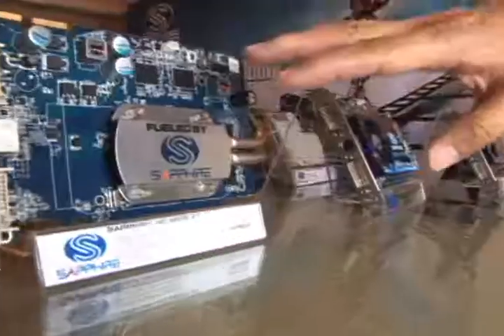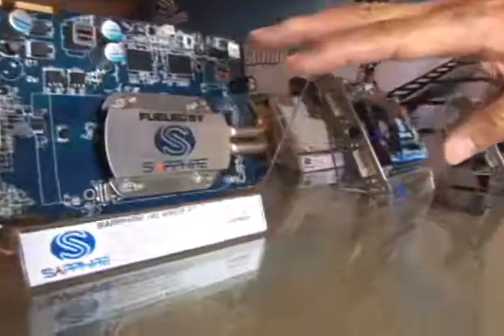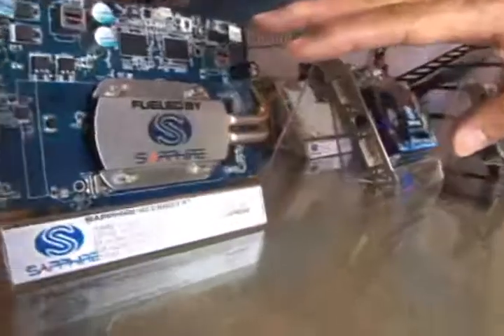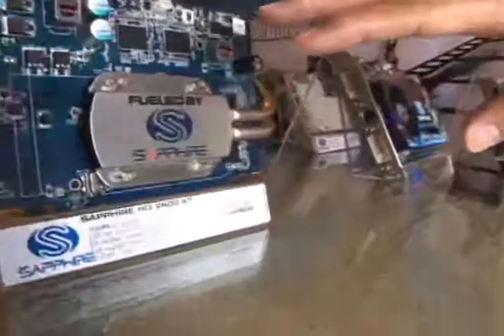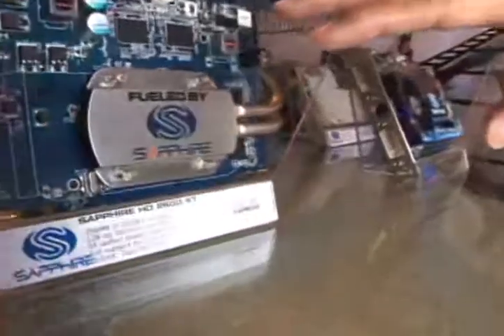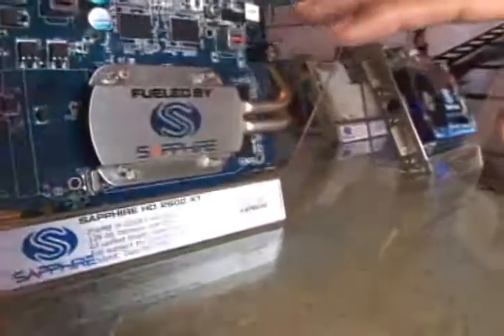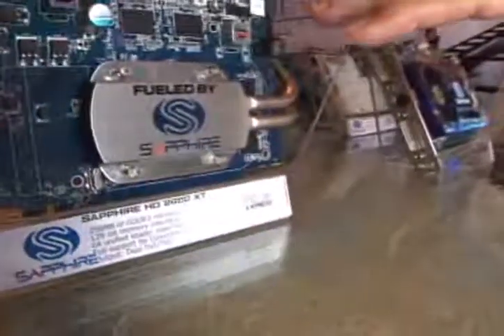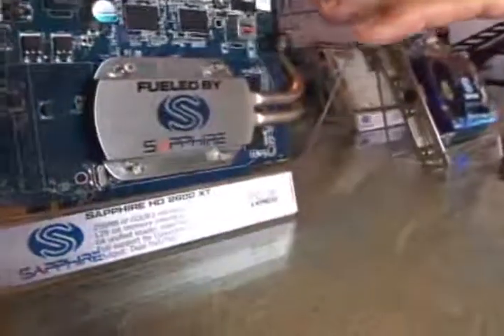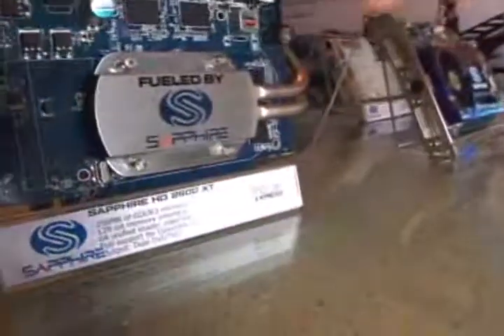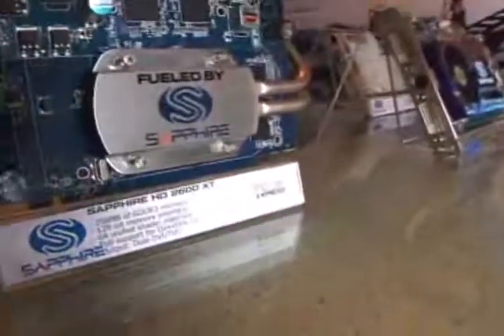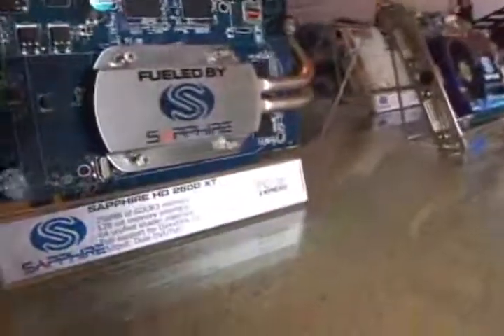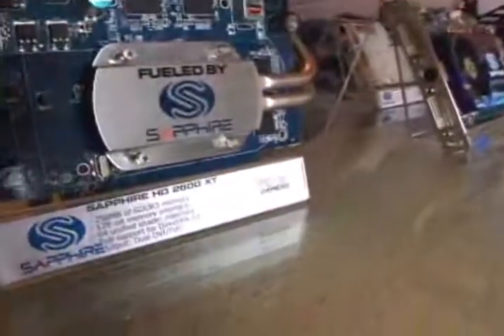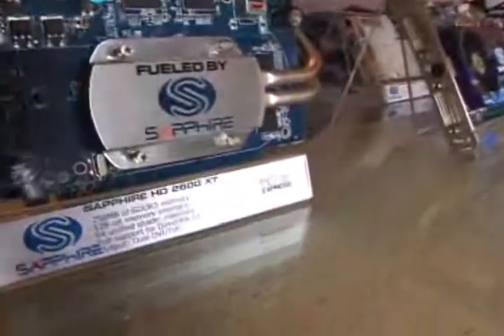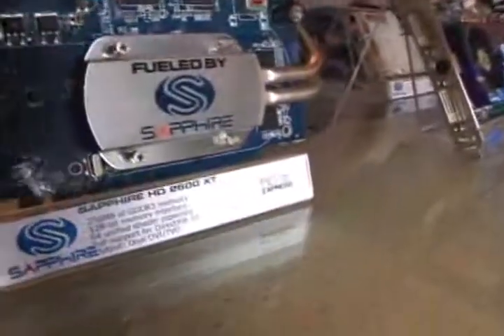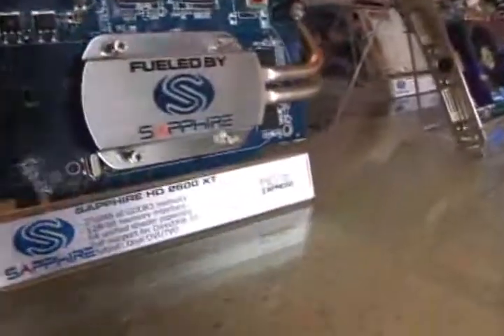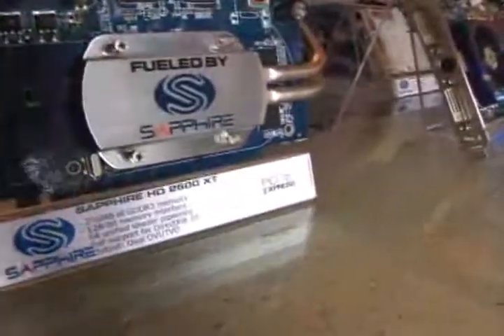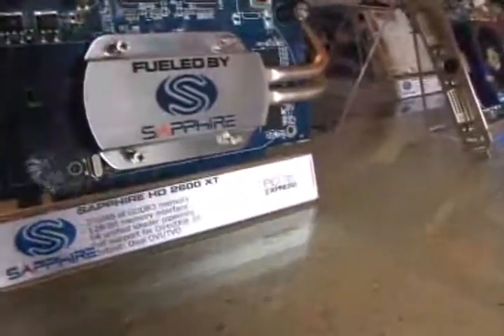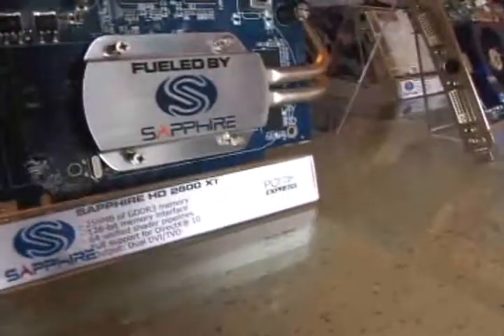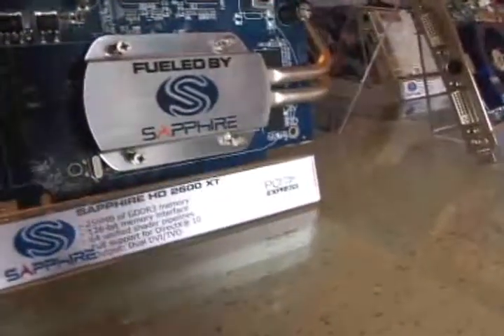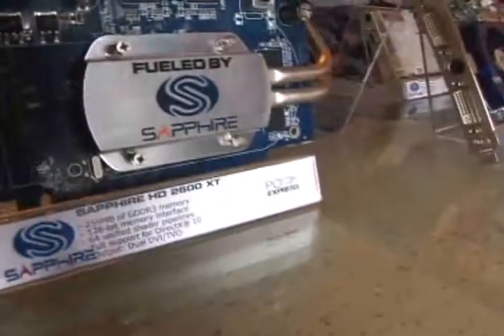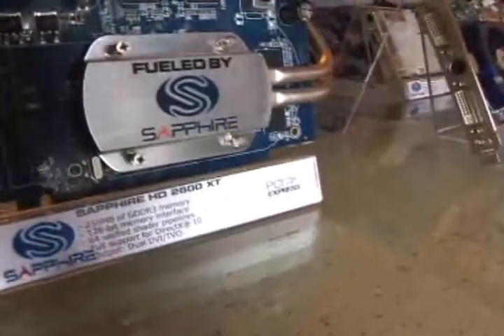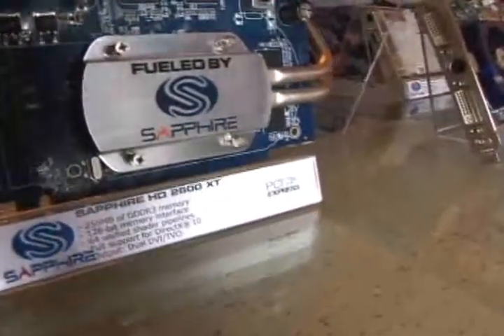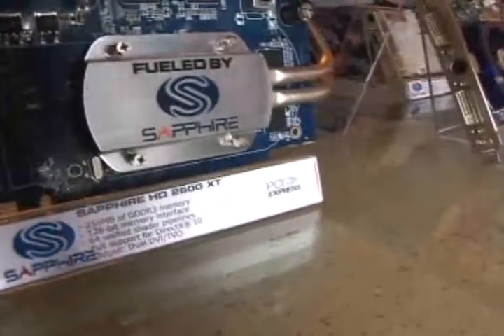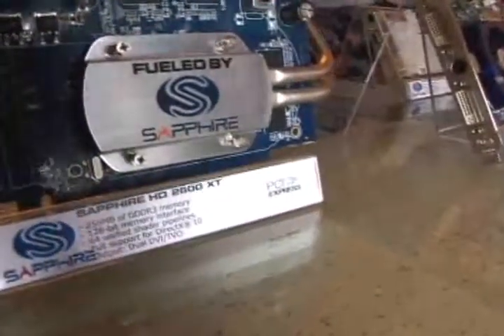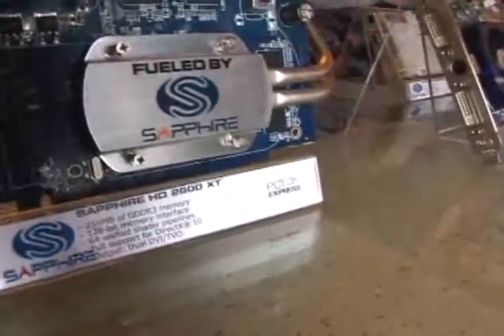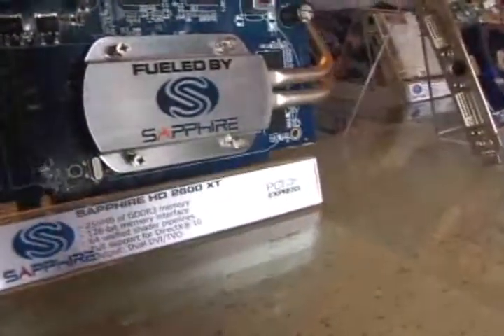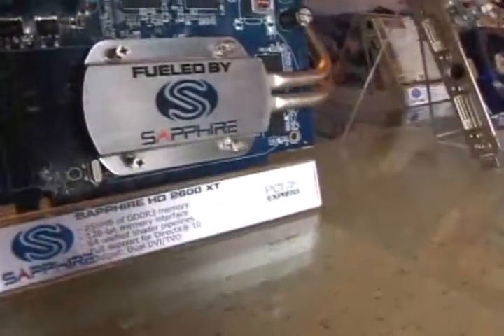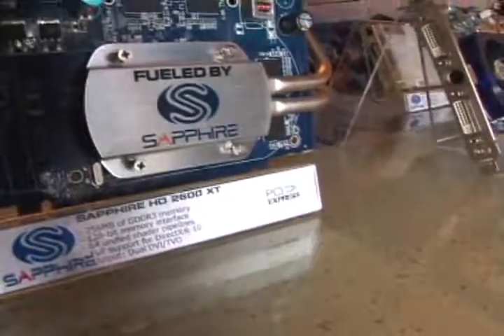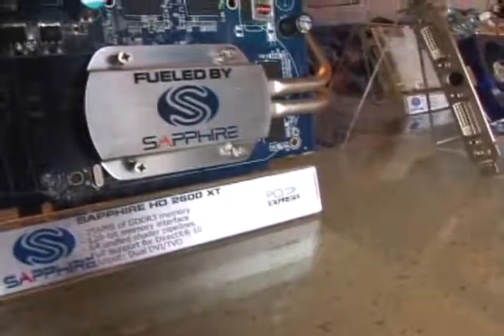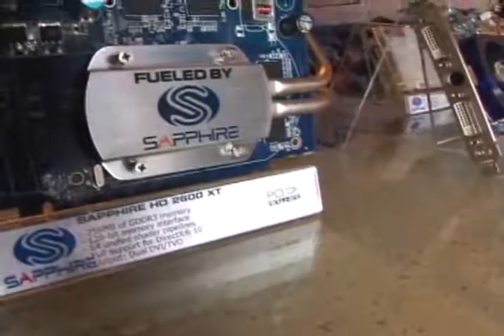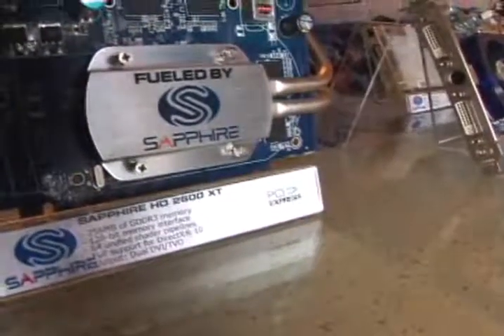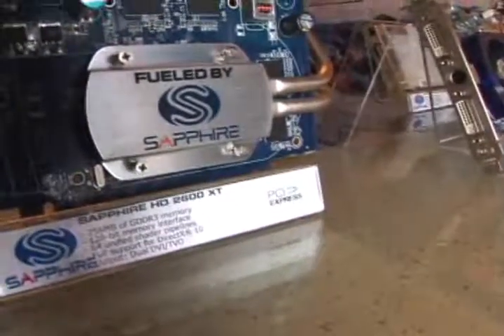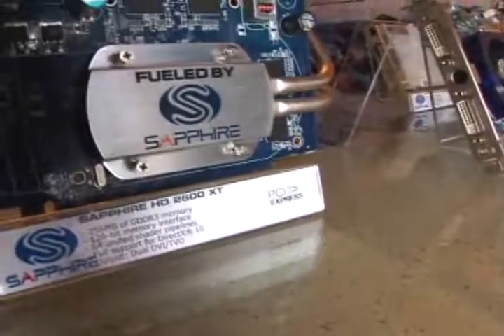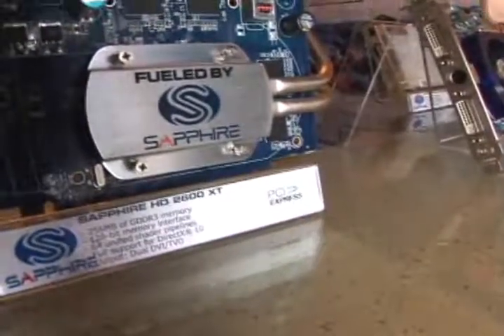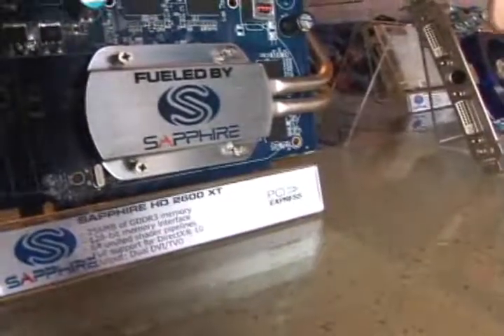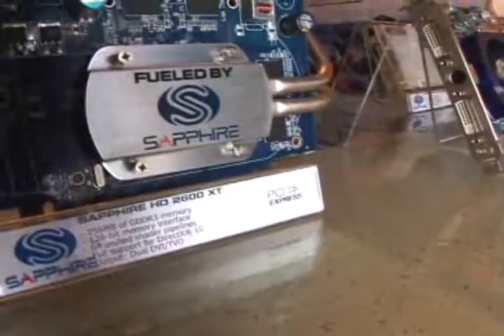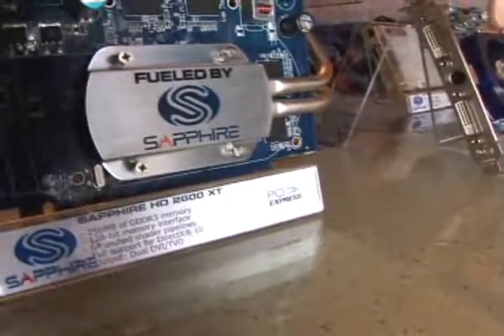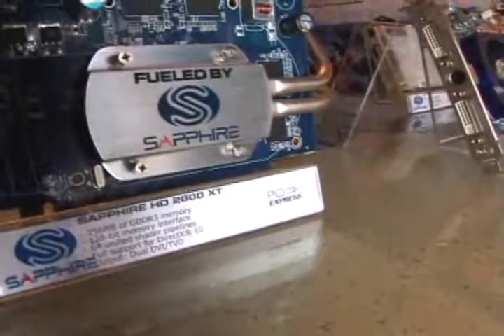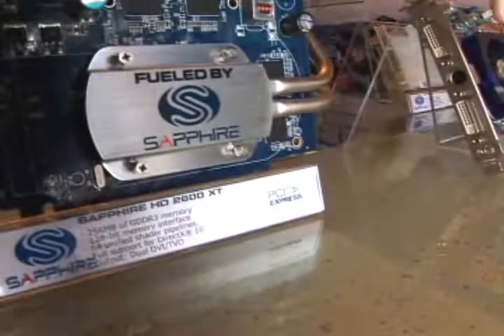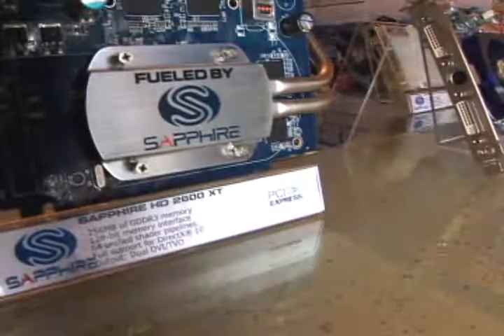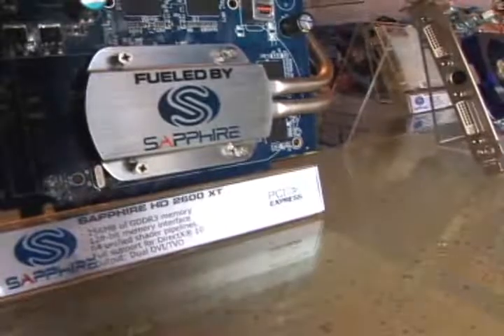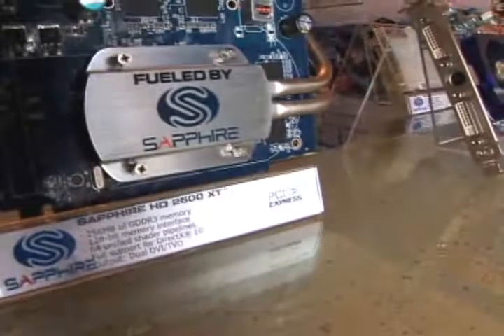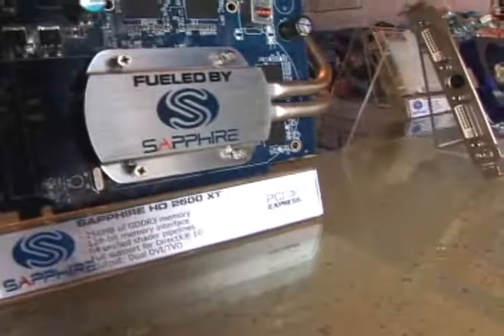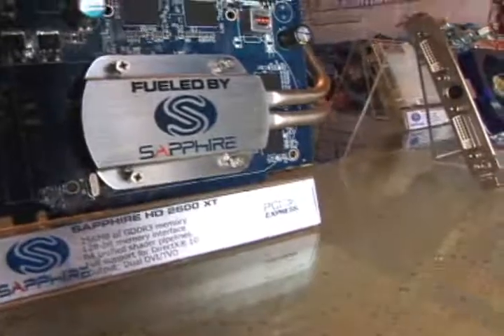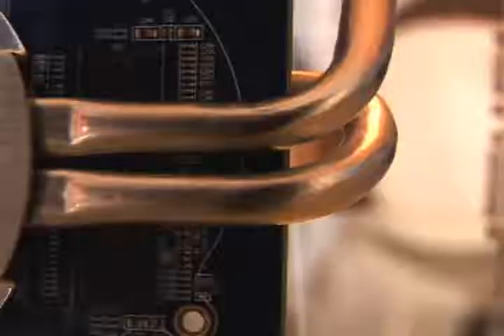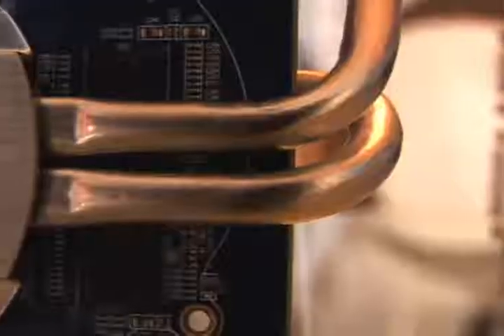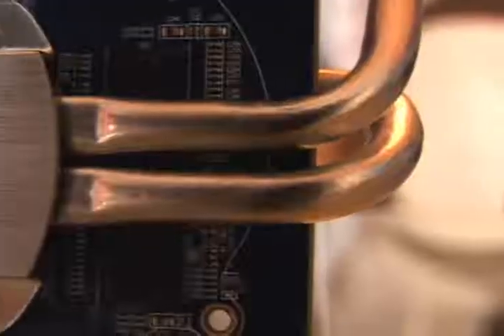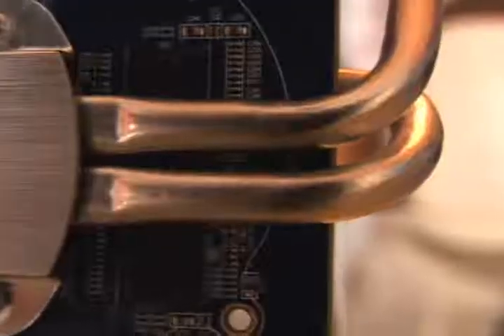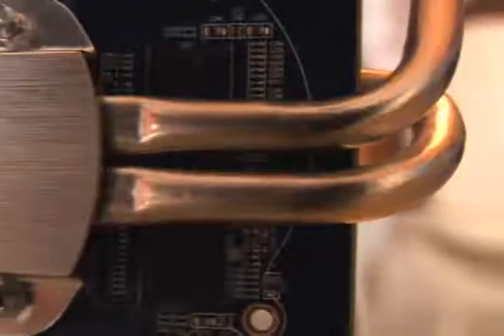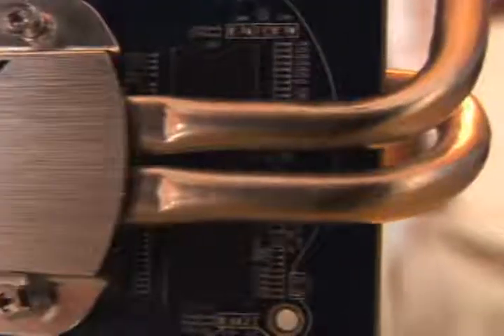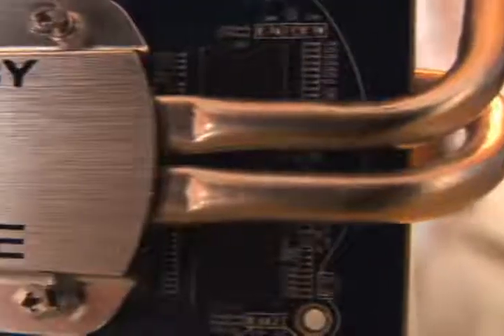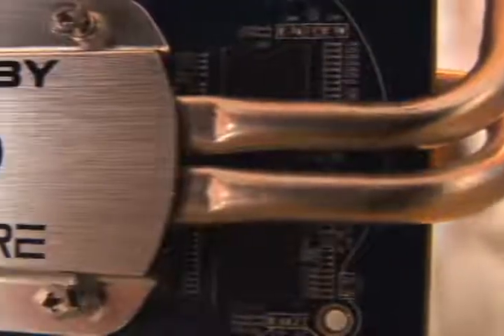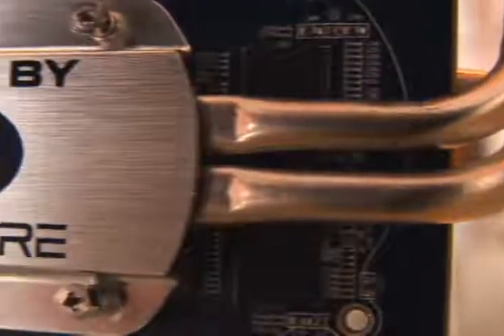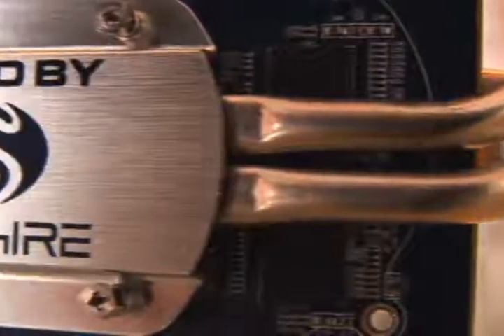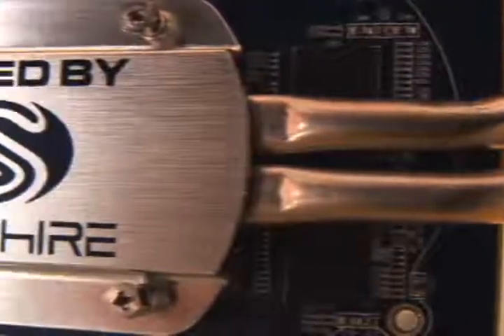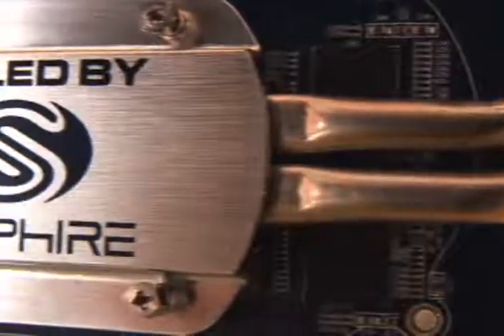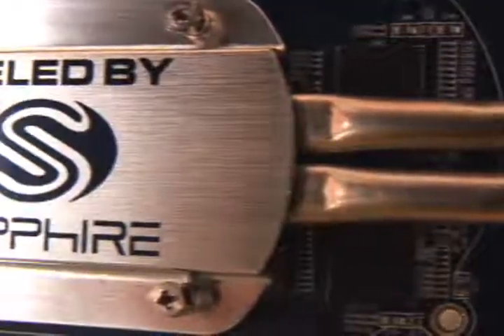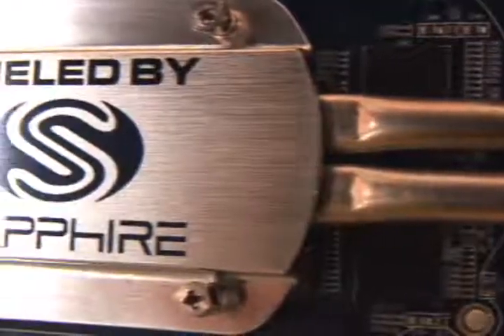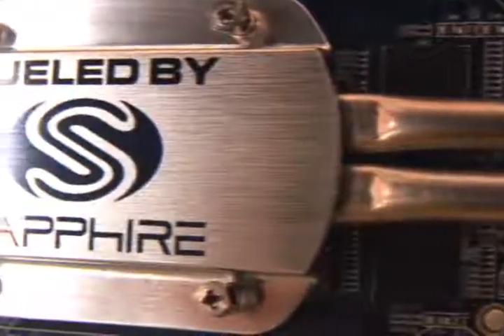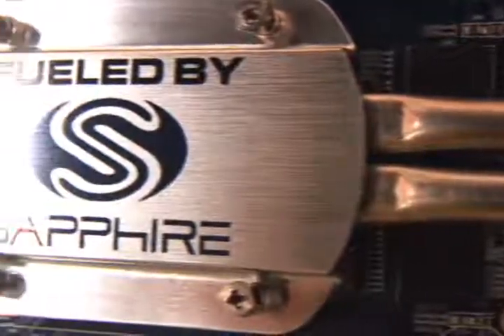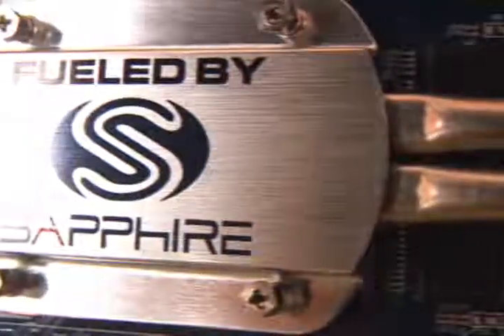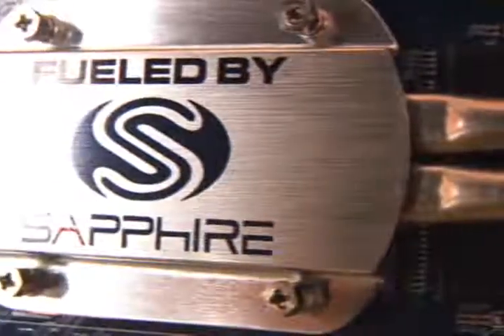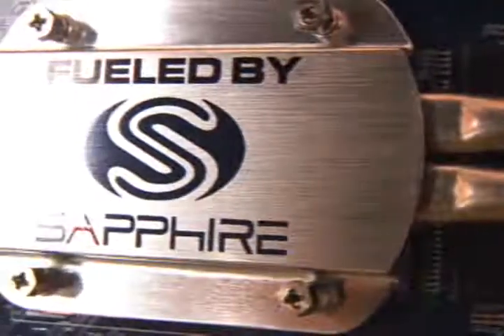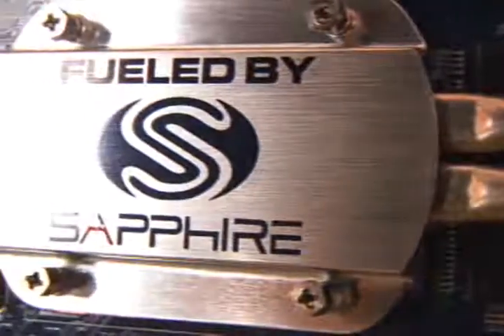Sapphire's HD2600XT, based on the RV610, uses a heat pipe instead of a fan and is totally silent.